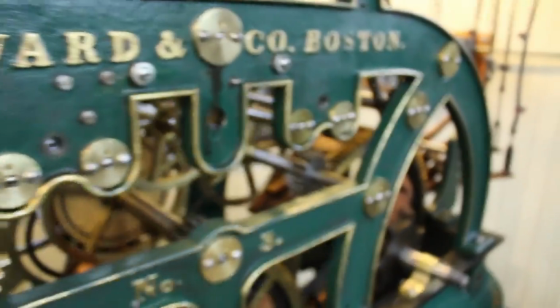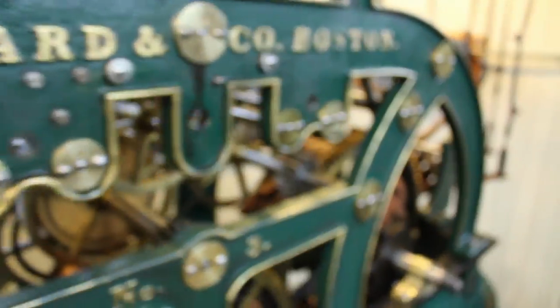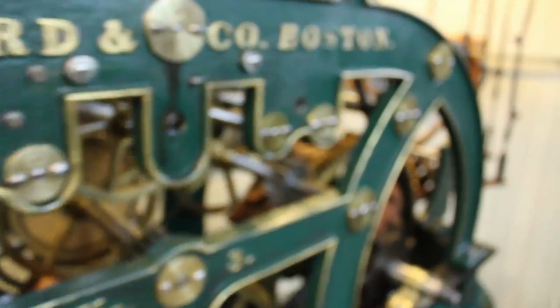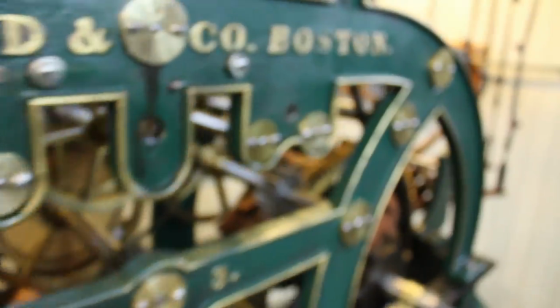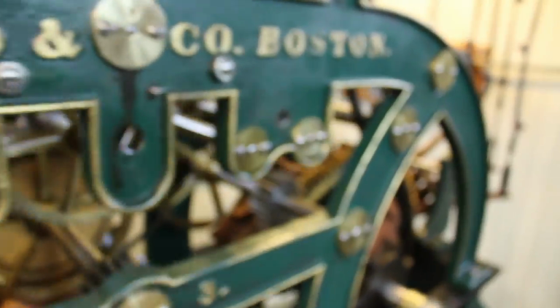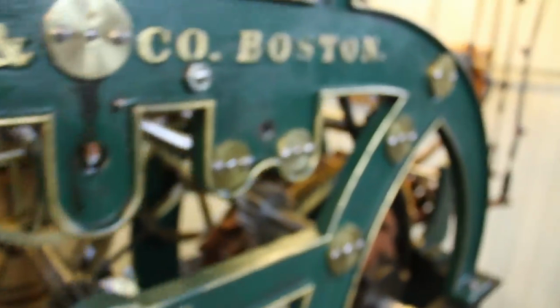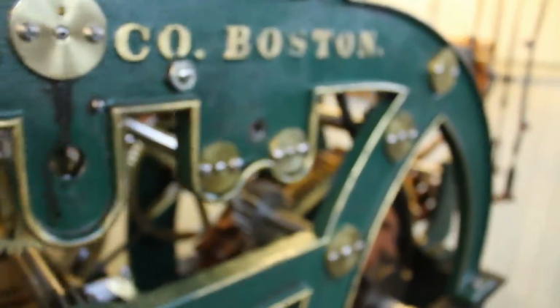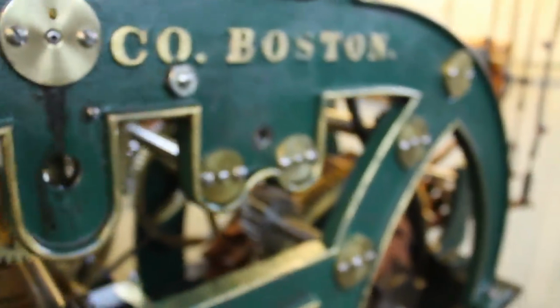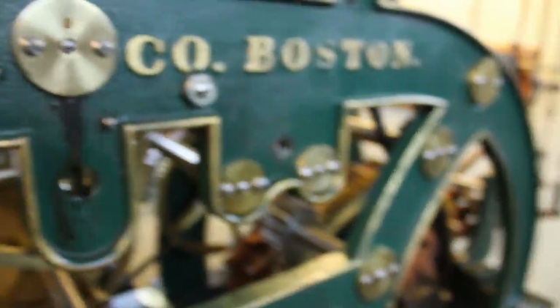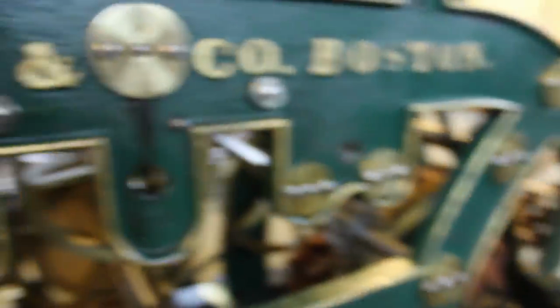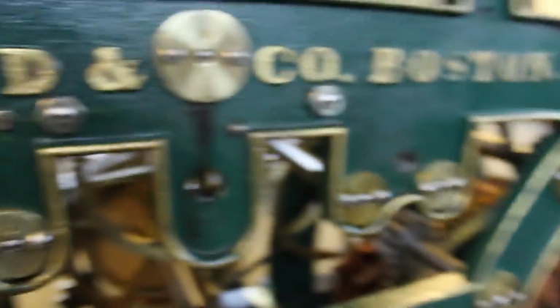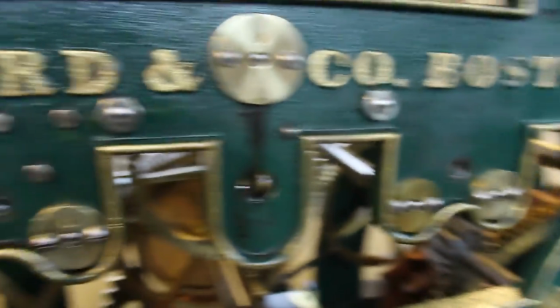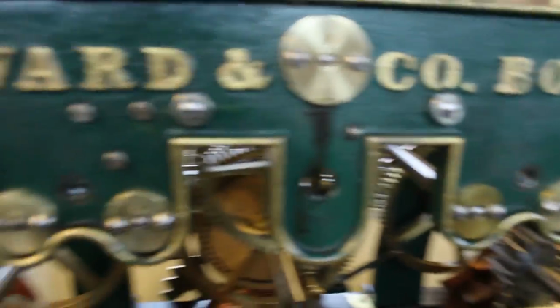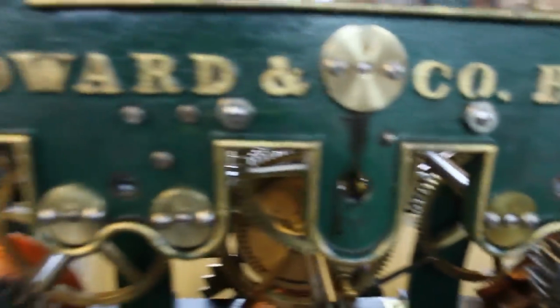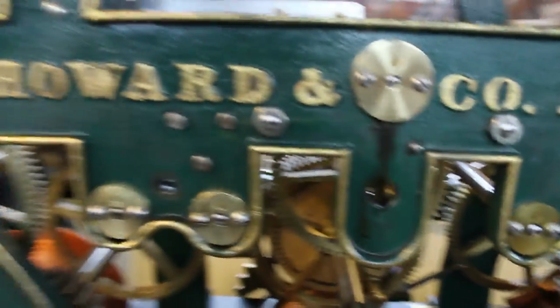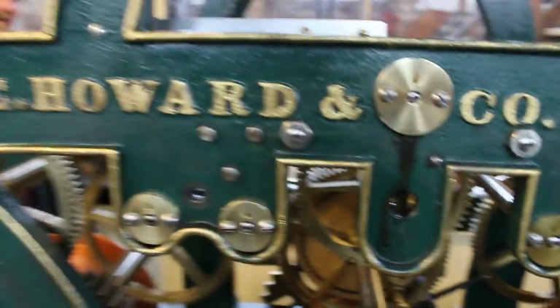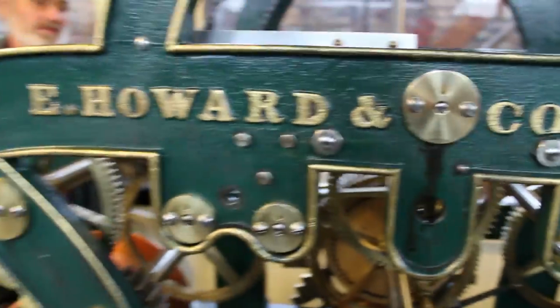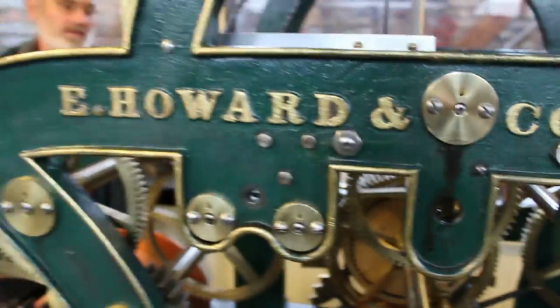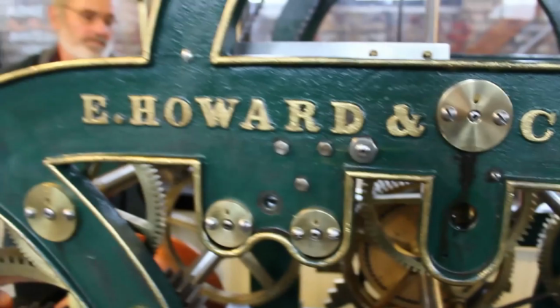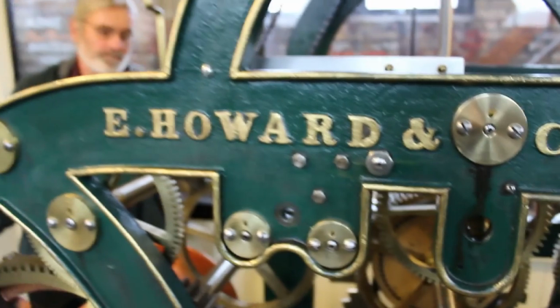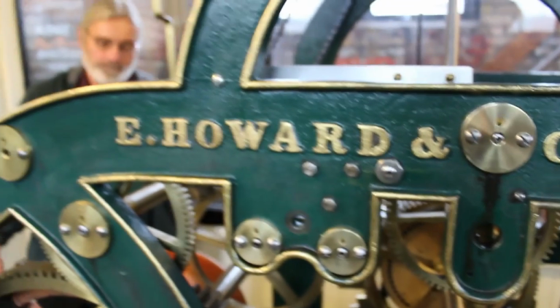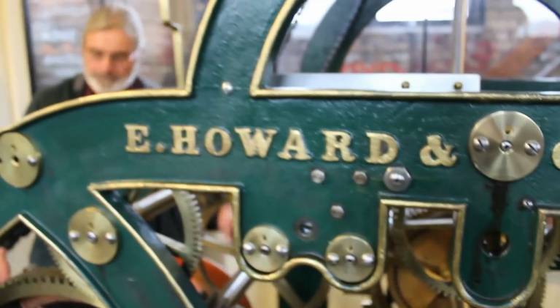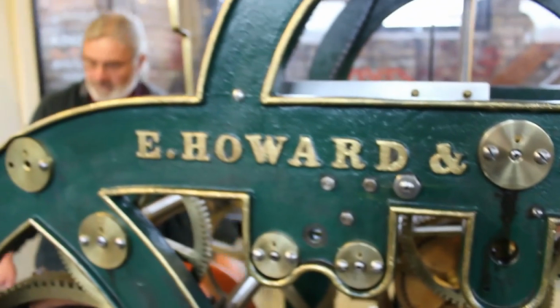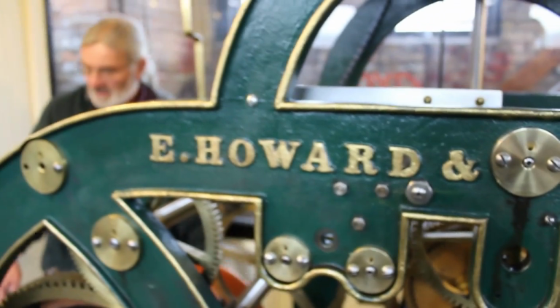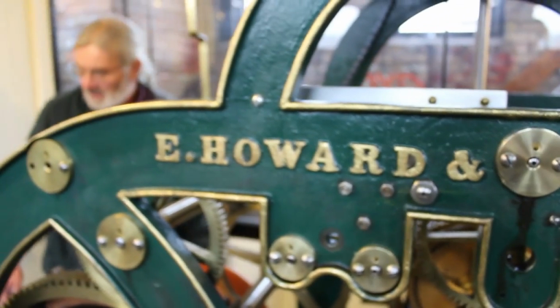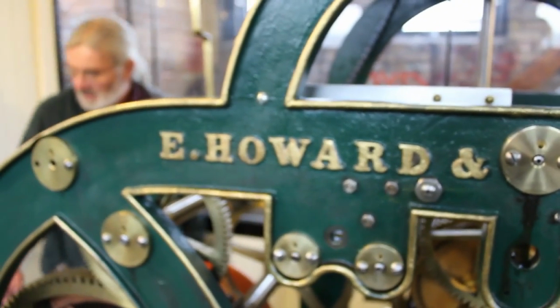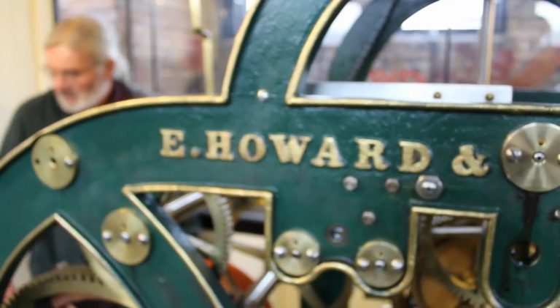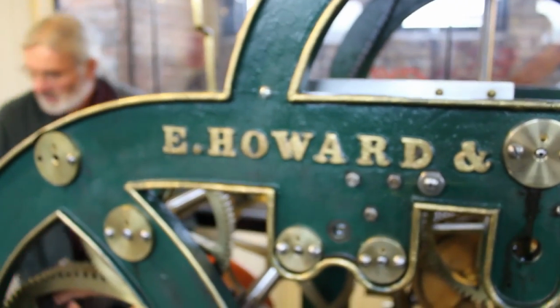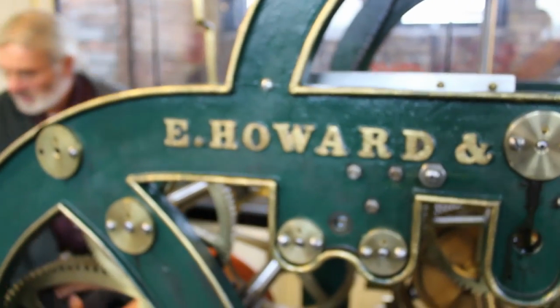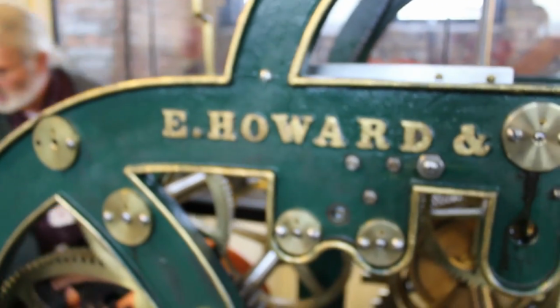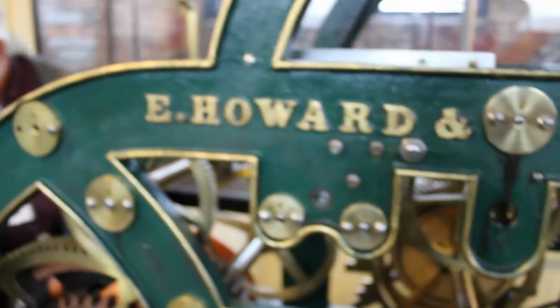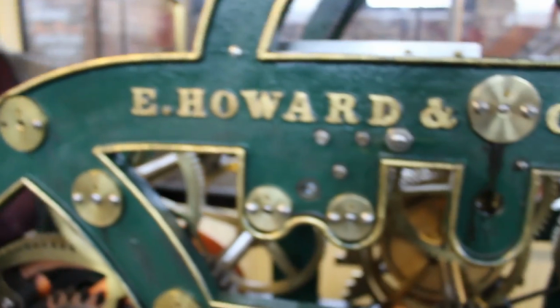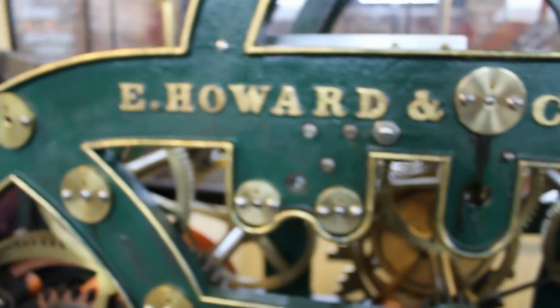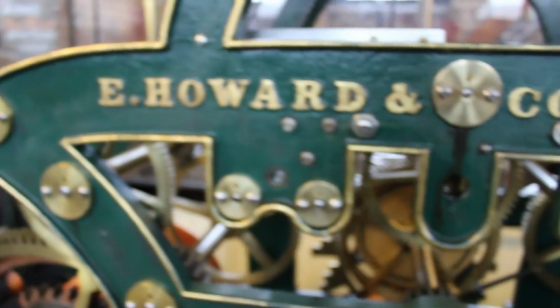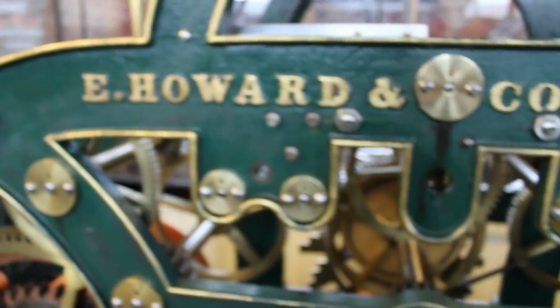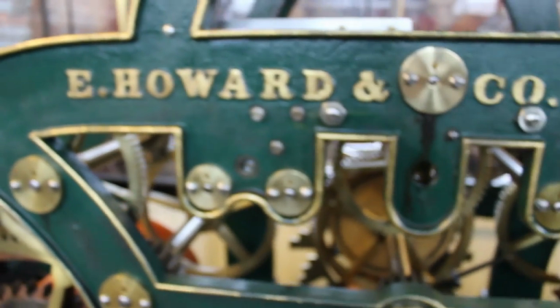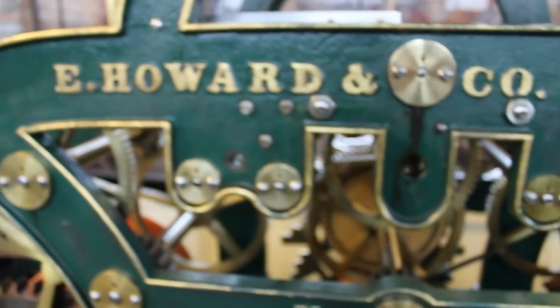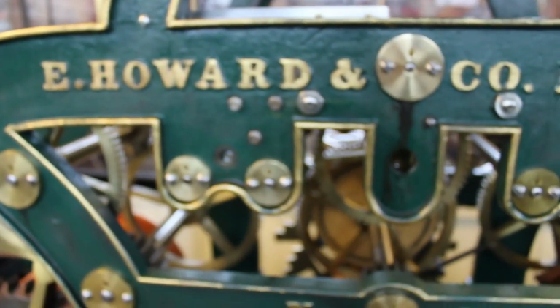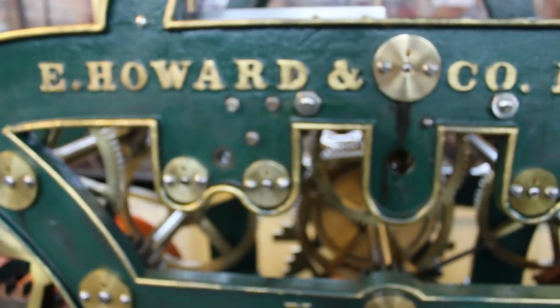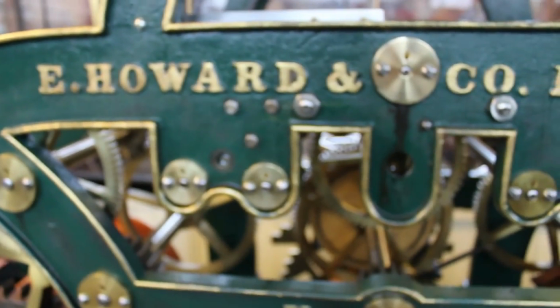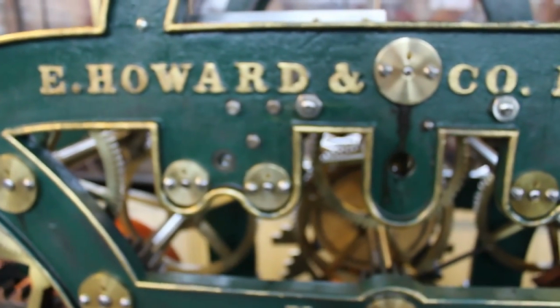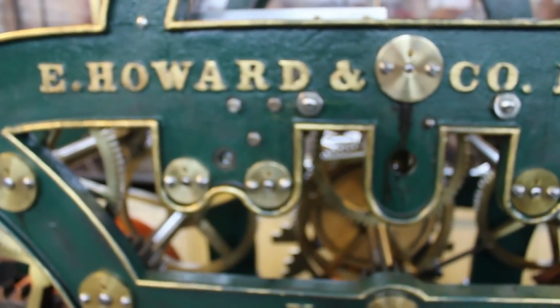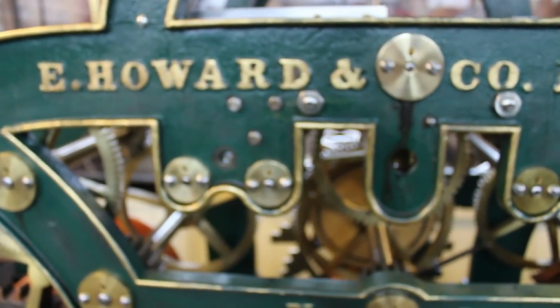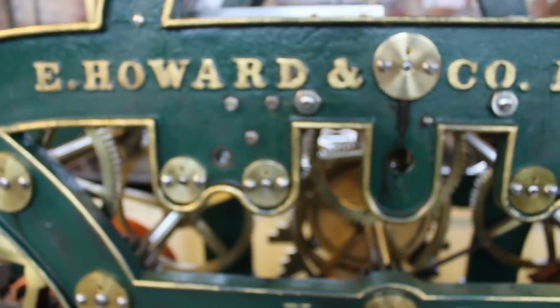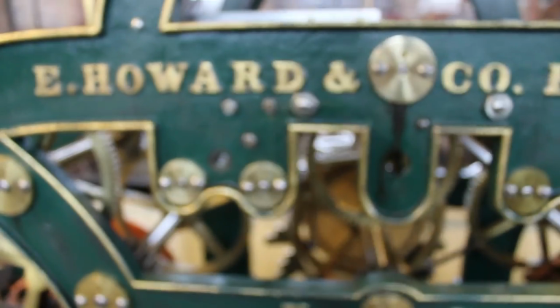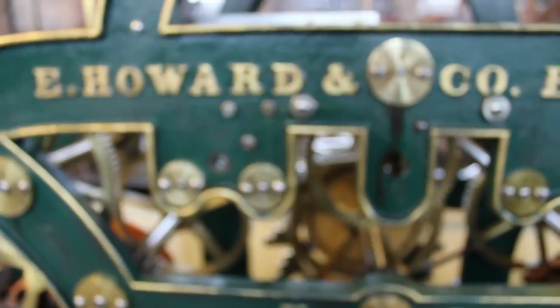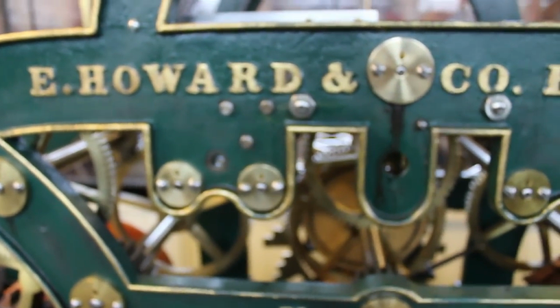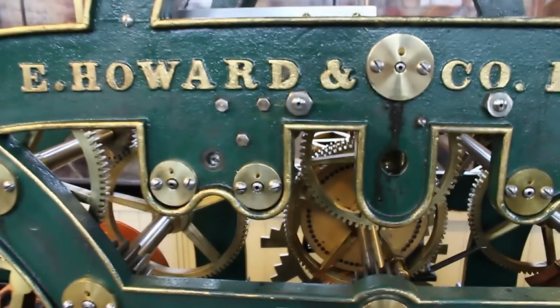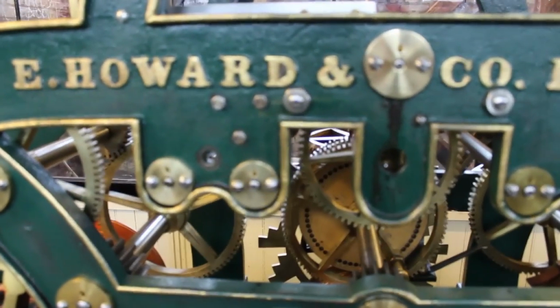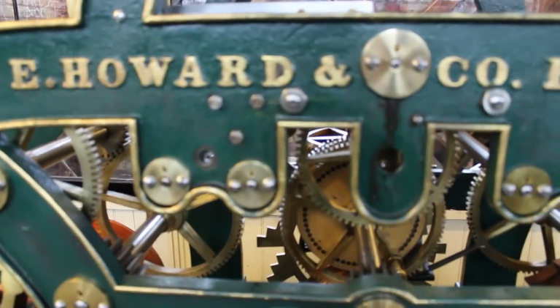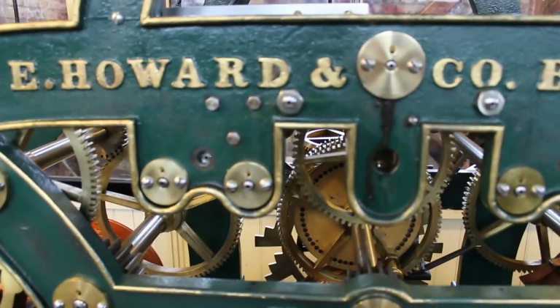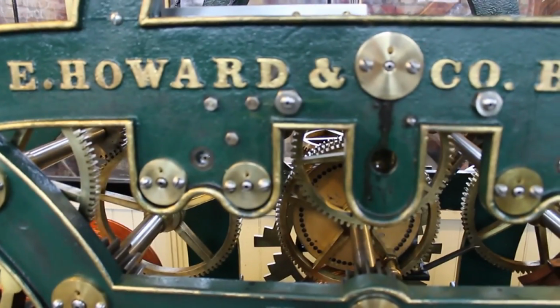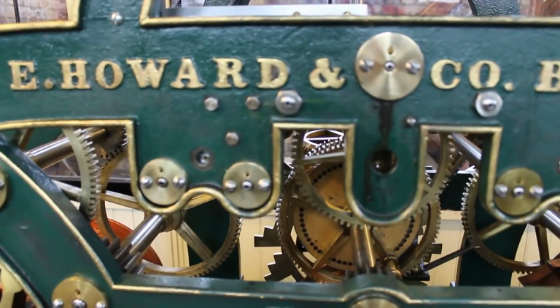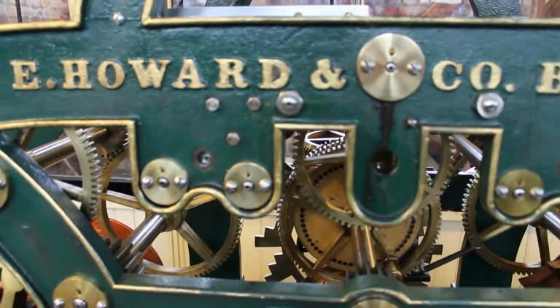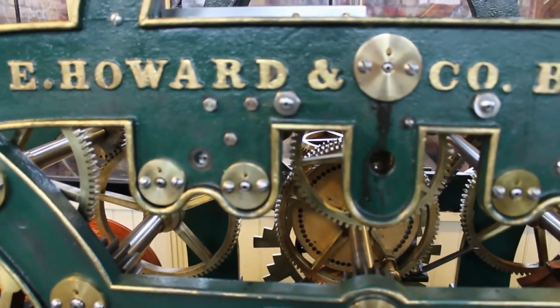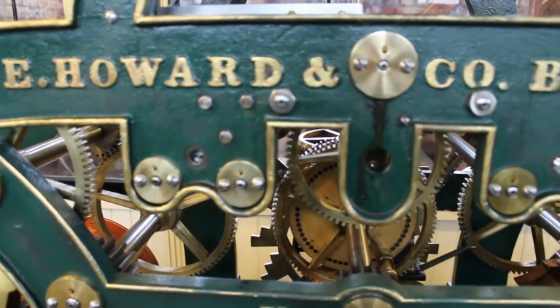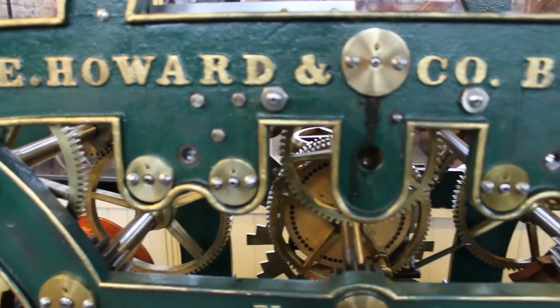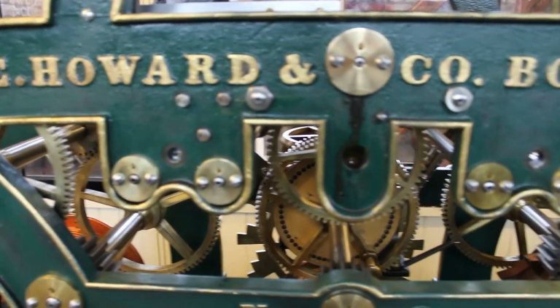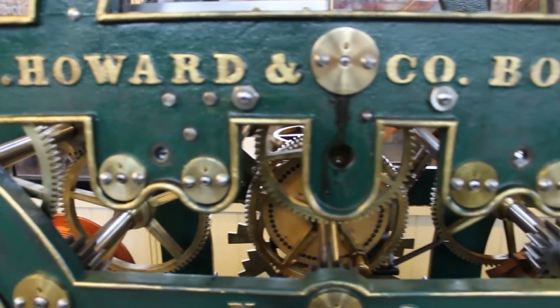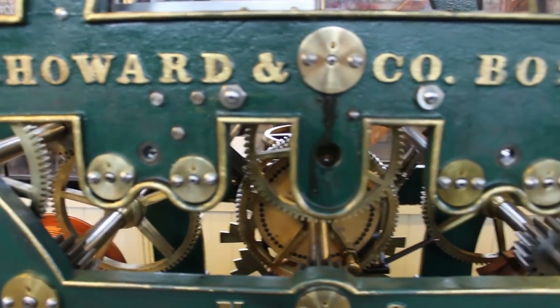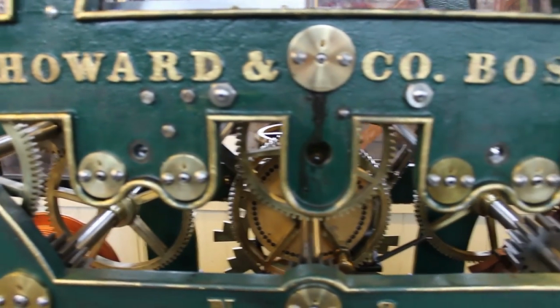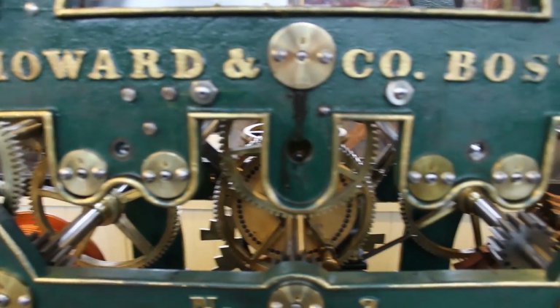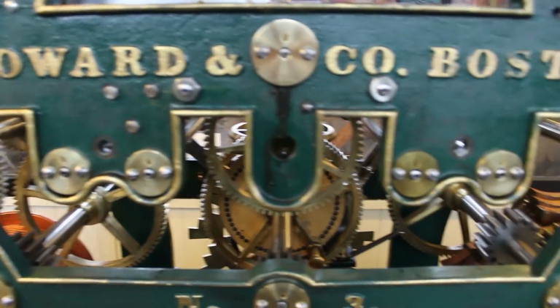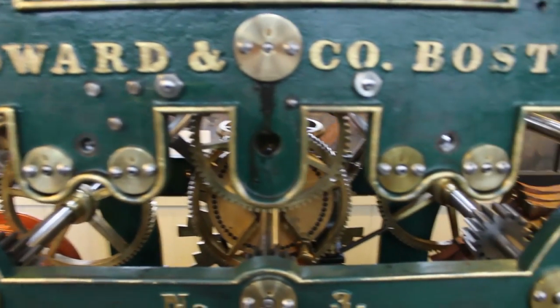This is one of the few that have the quarter chimes, the Westminster chimes.